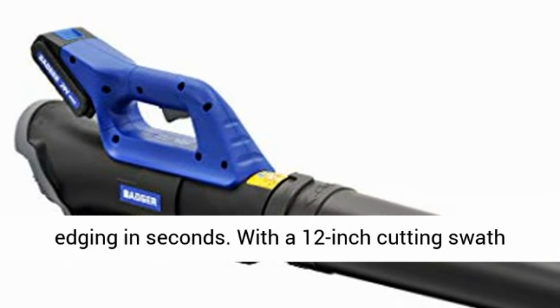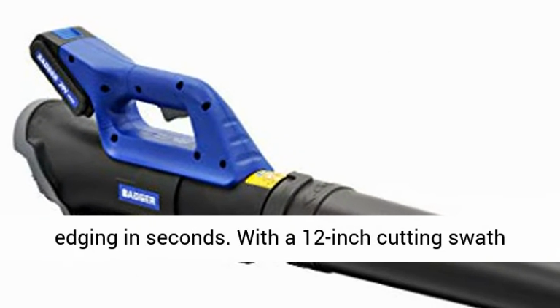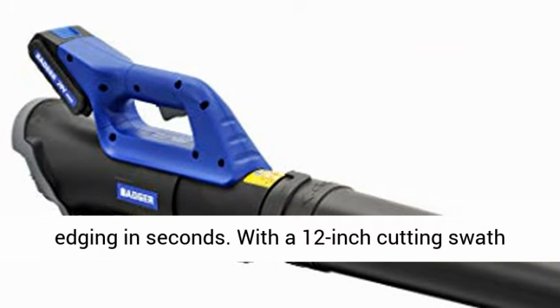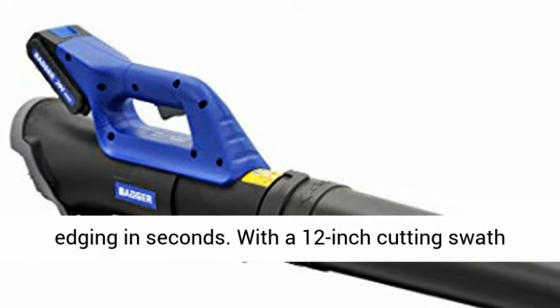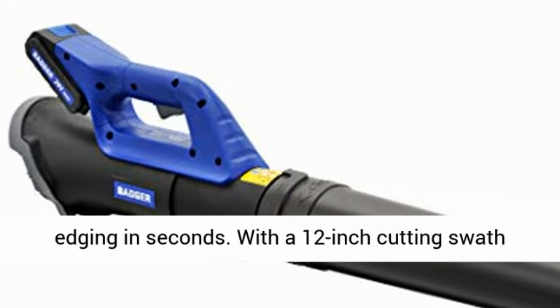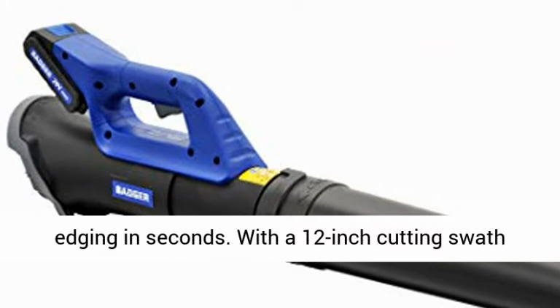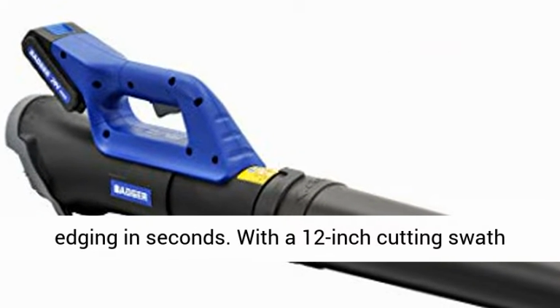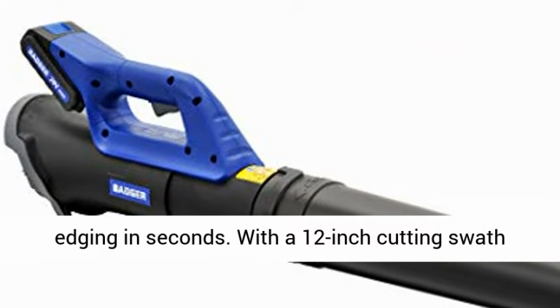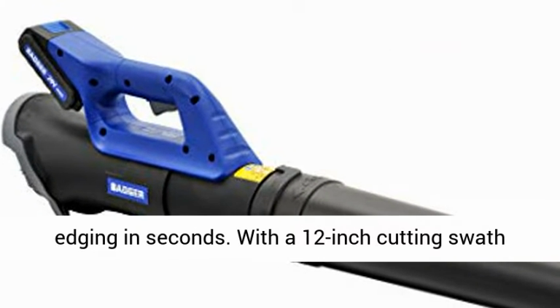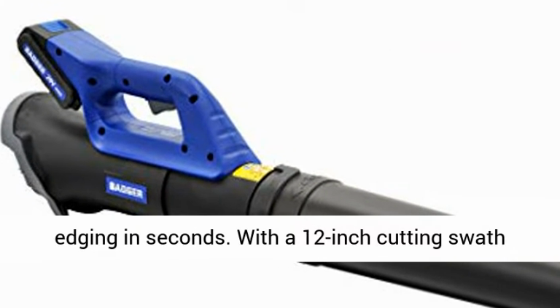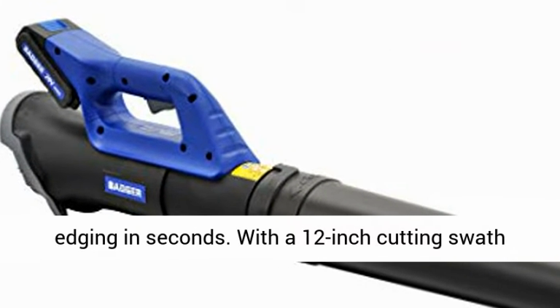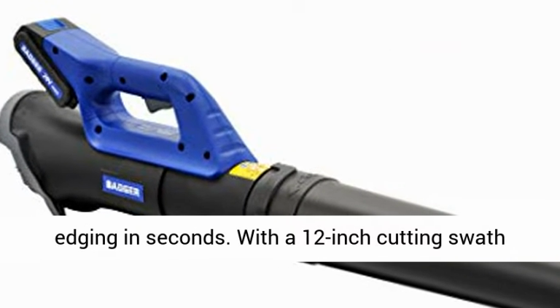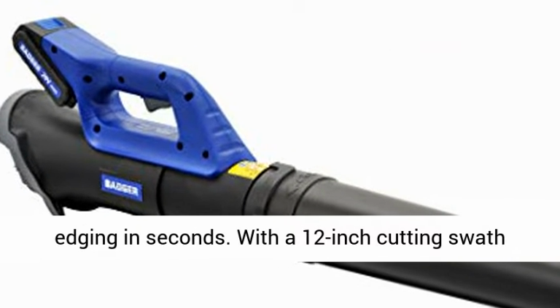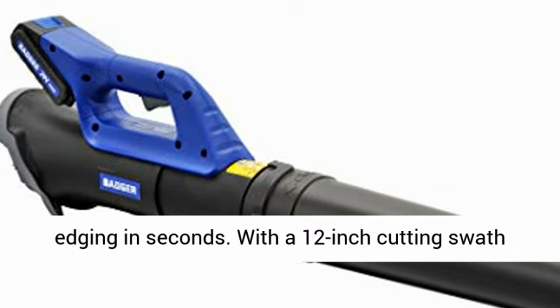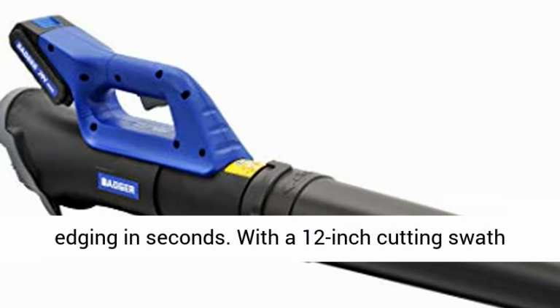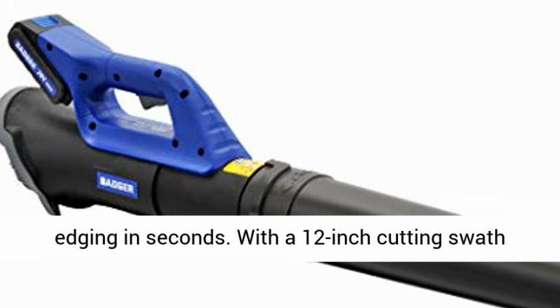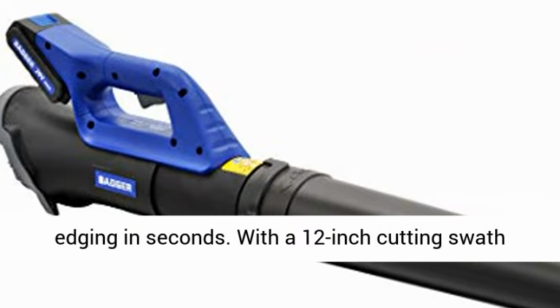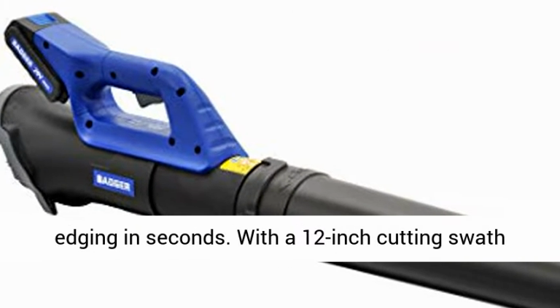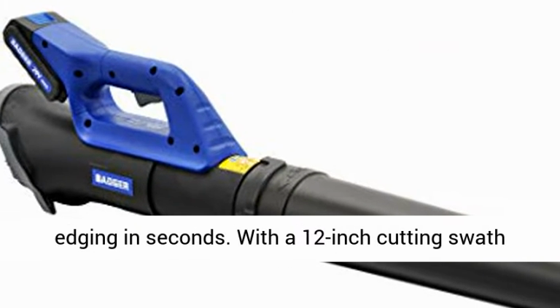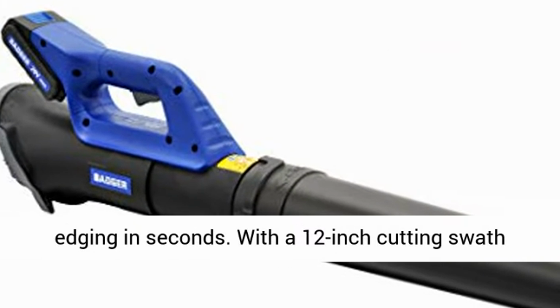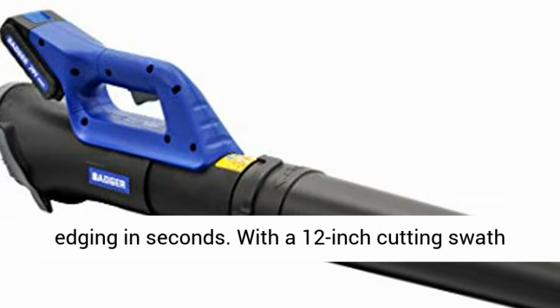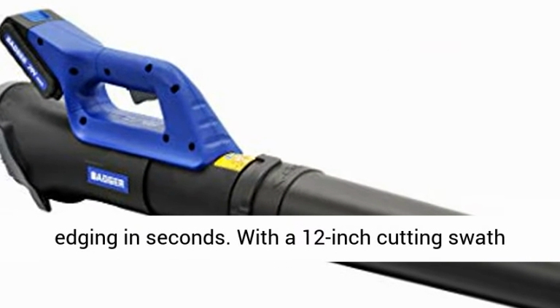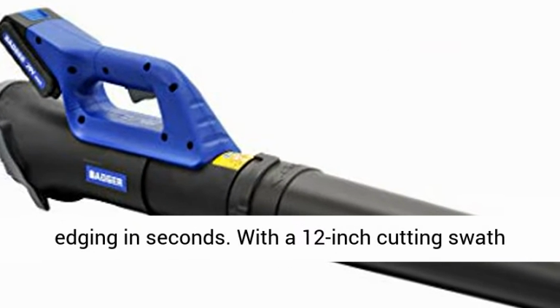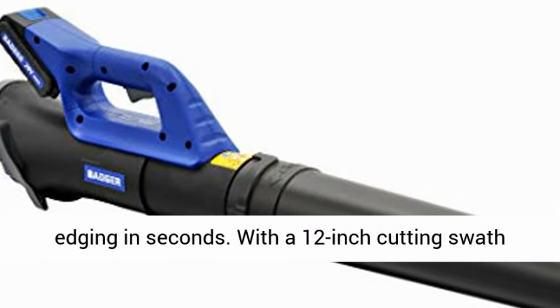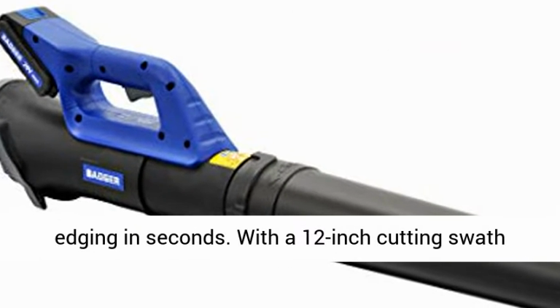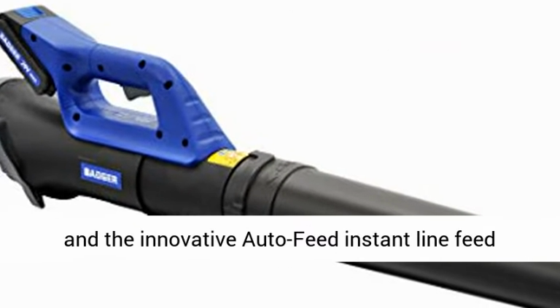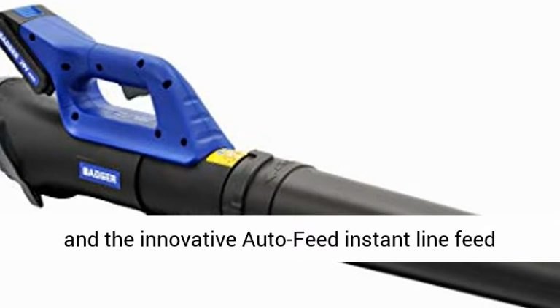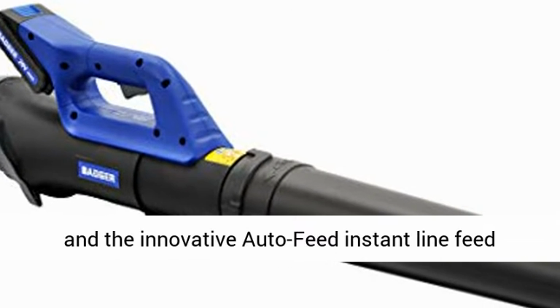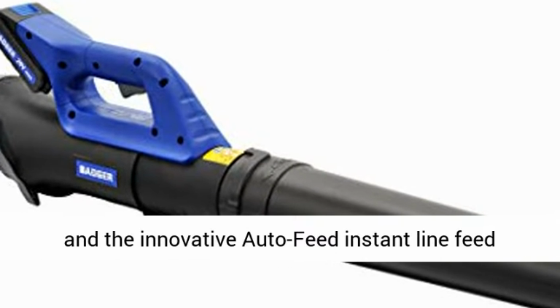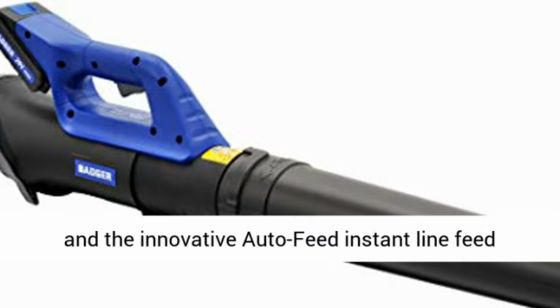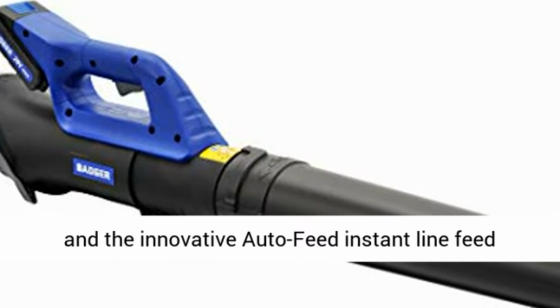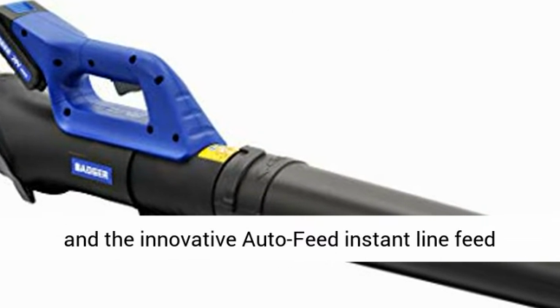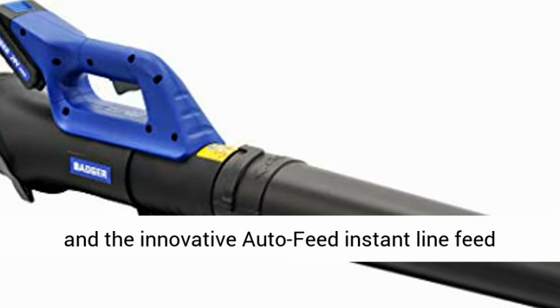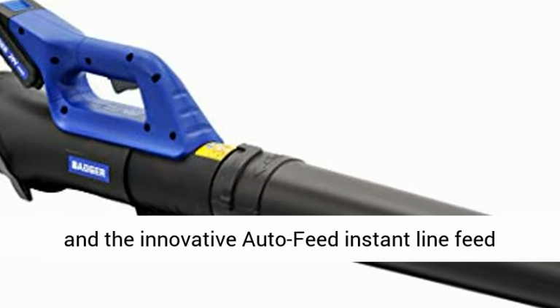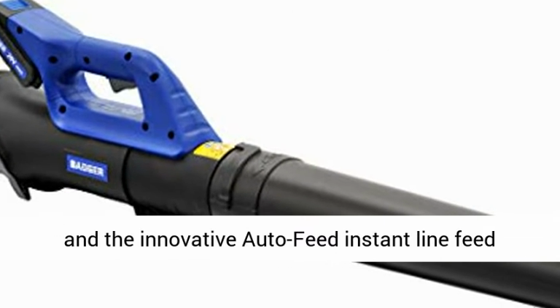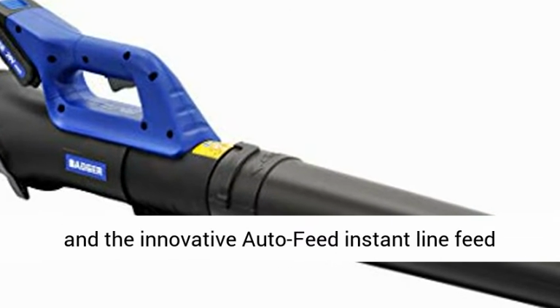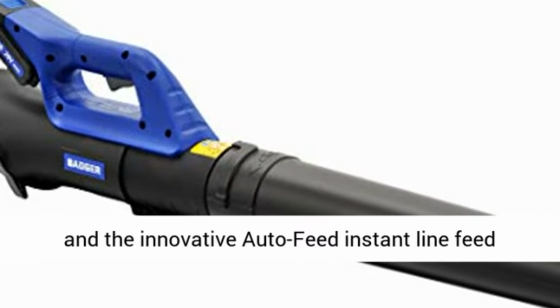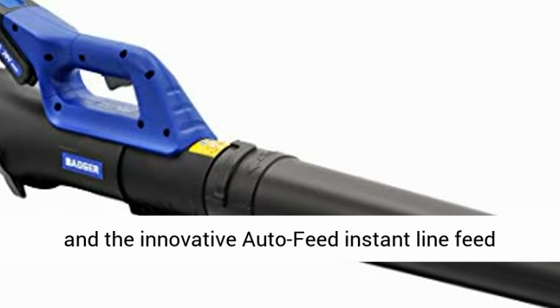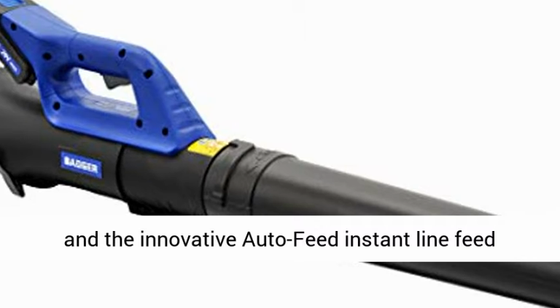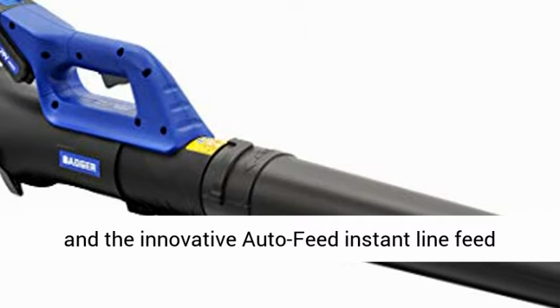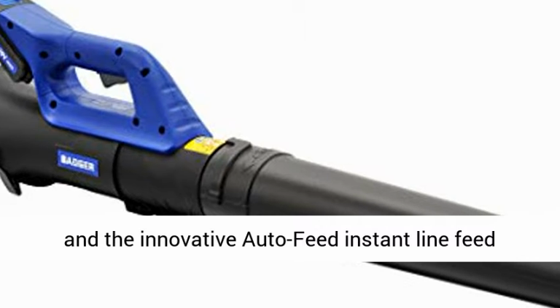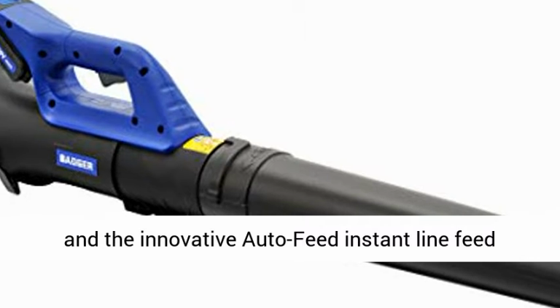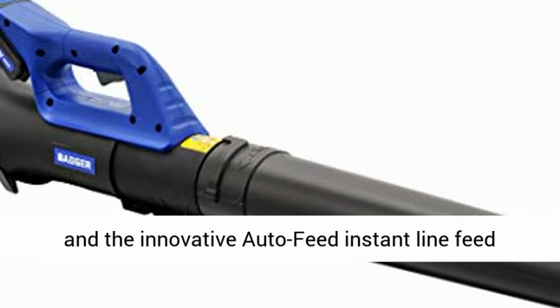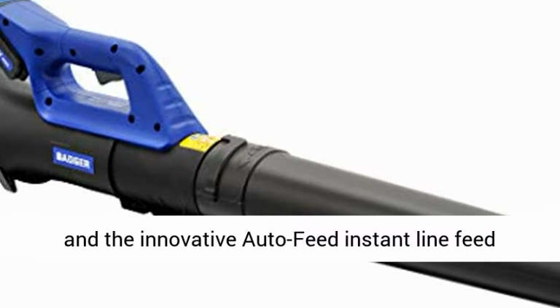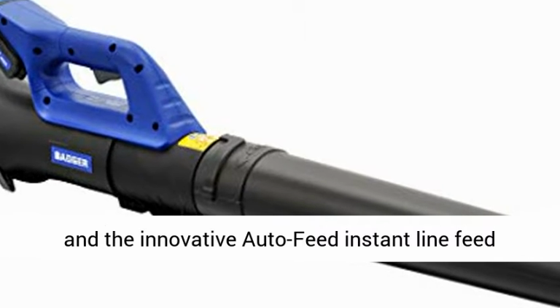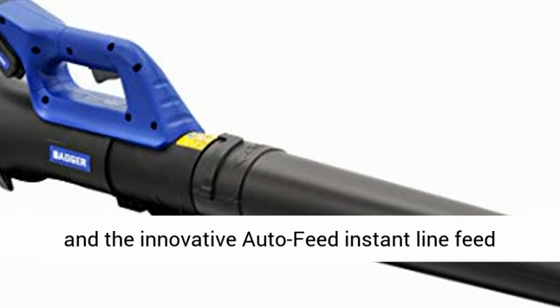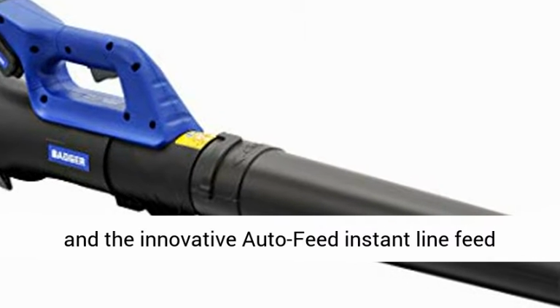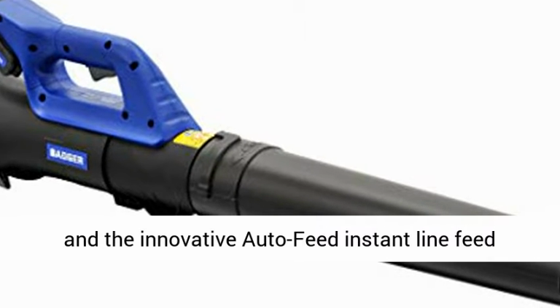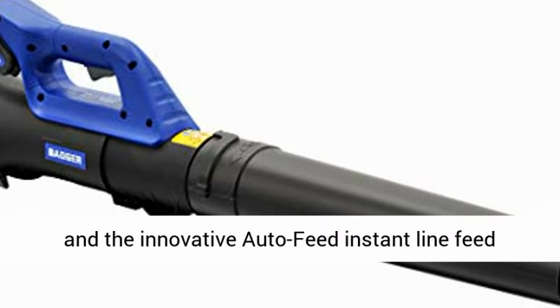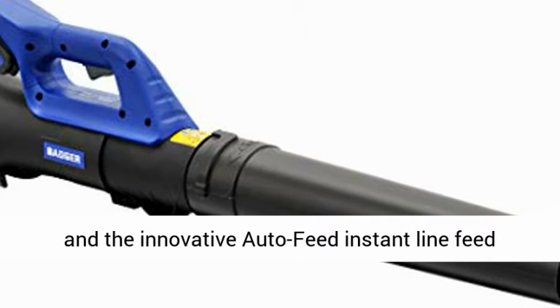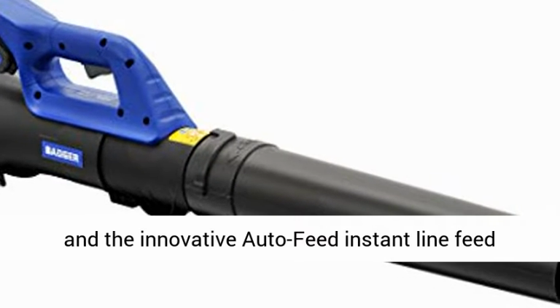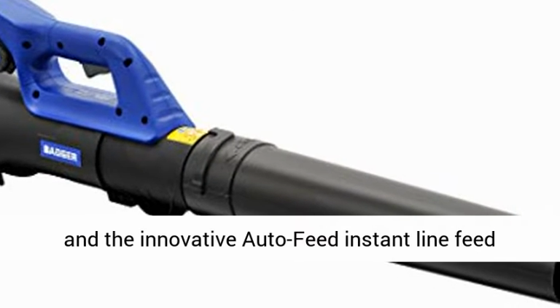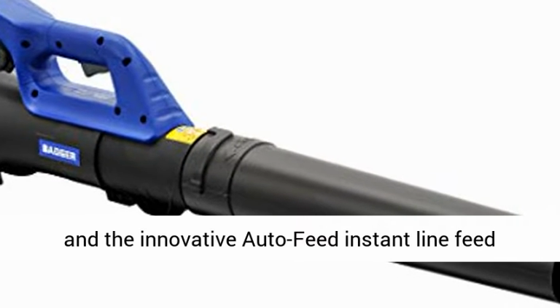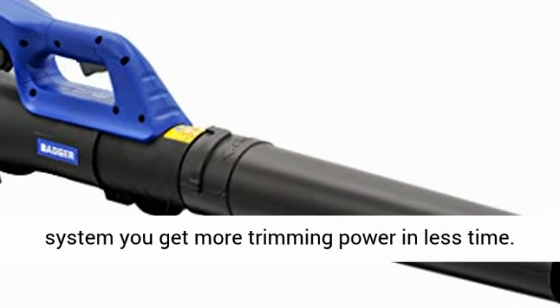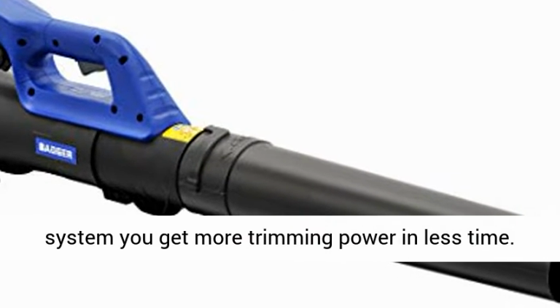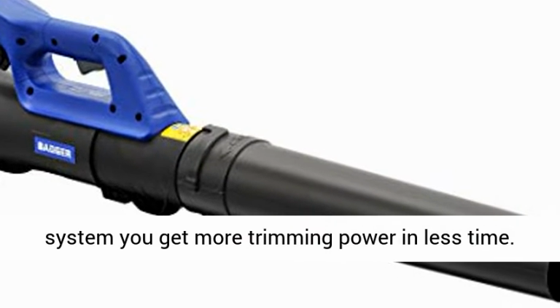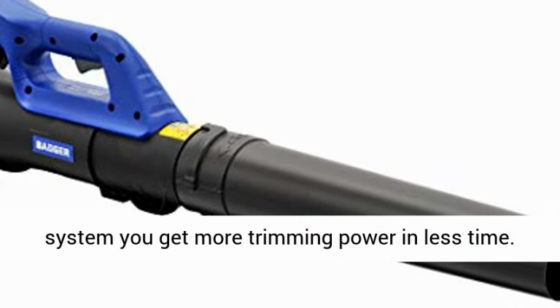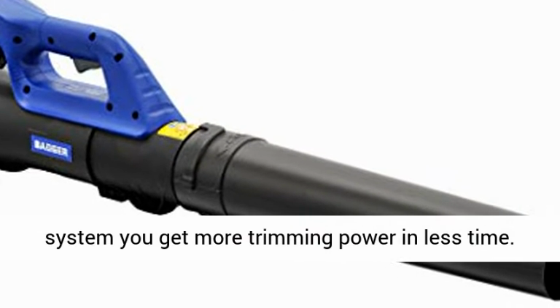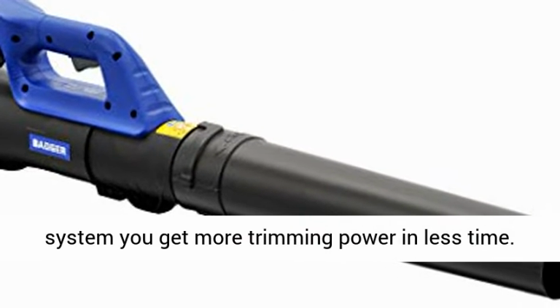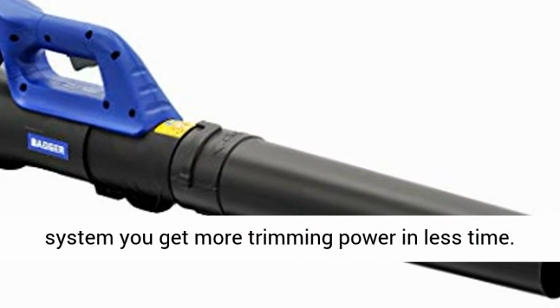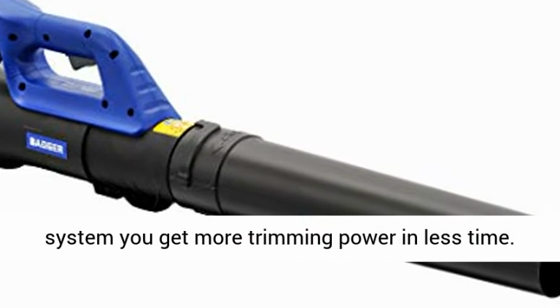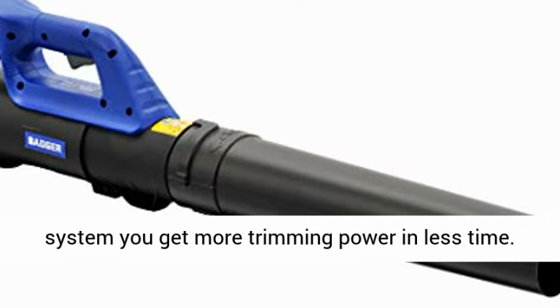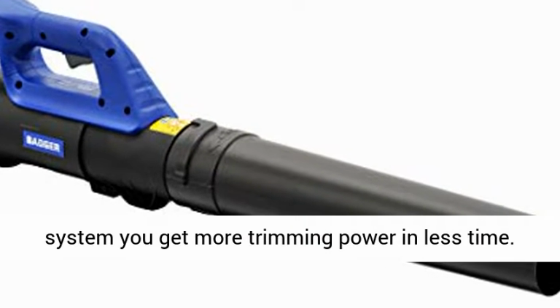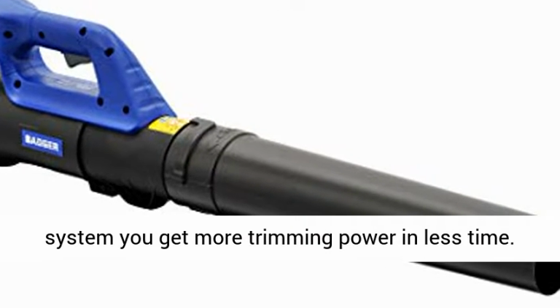With a 12-inch cutting swath and the innovative Auto-Feed Instant Line Feed system, you get more trimming power in less time.